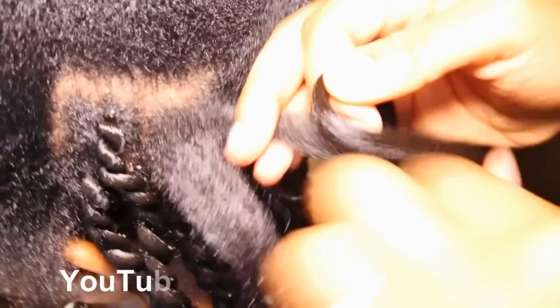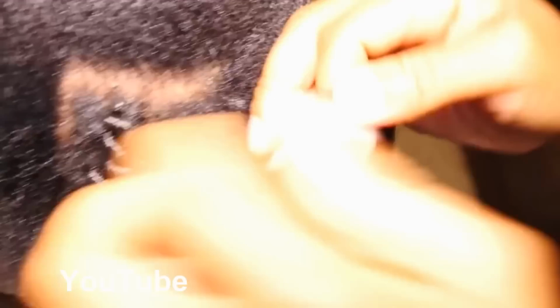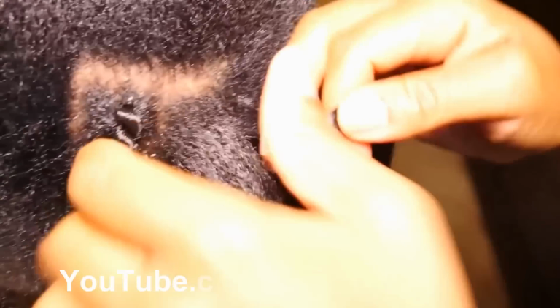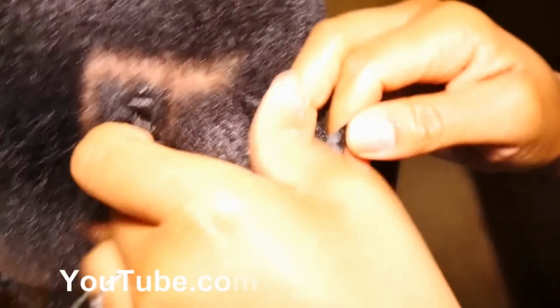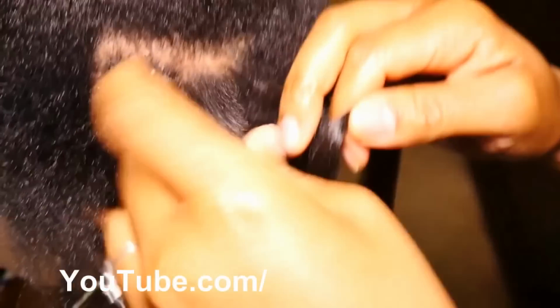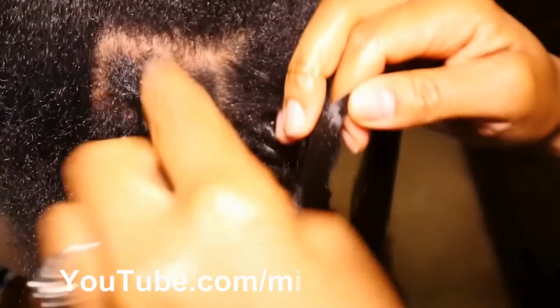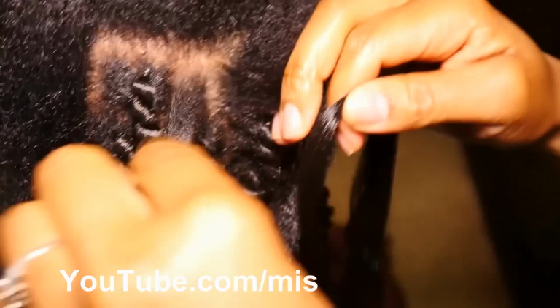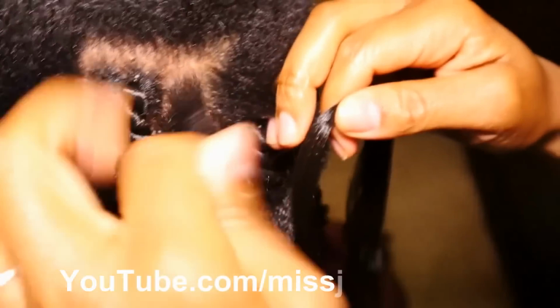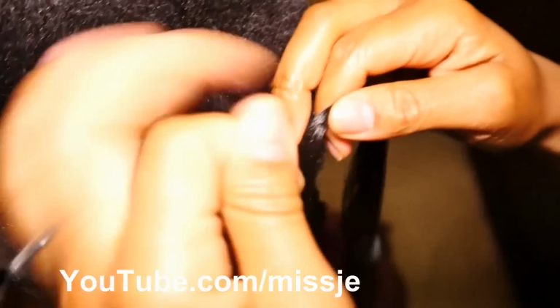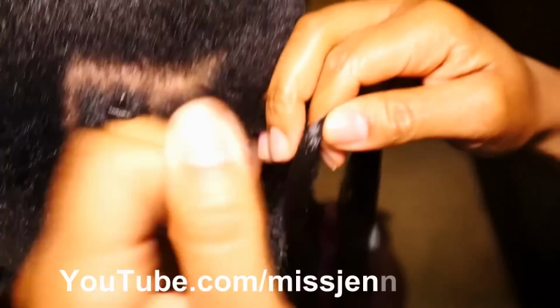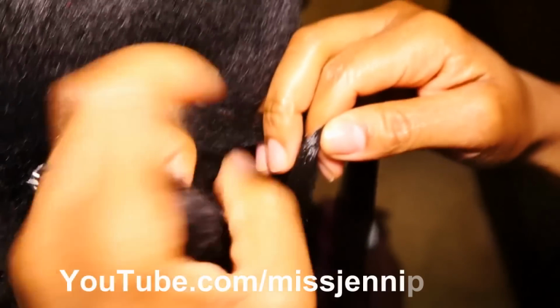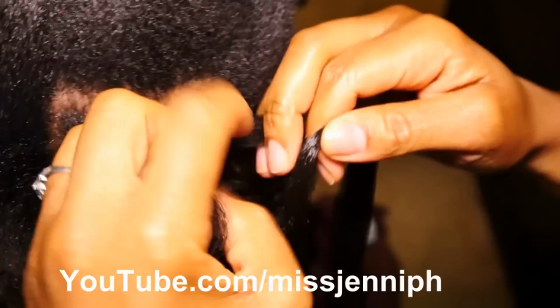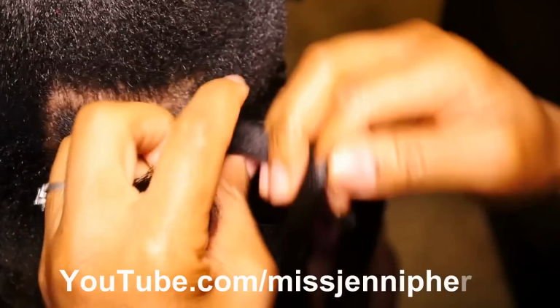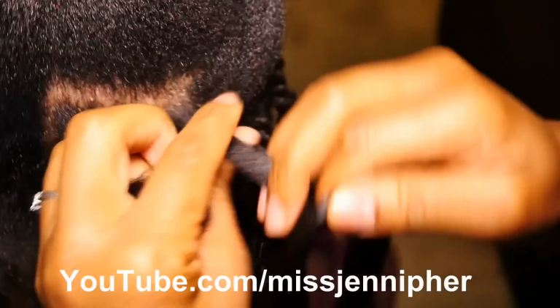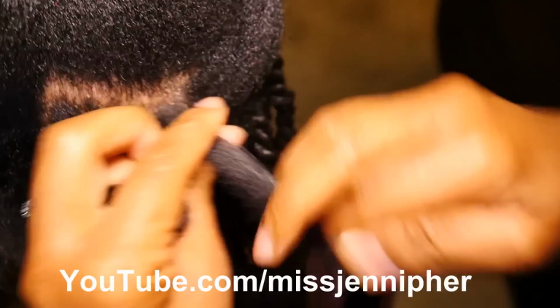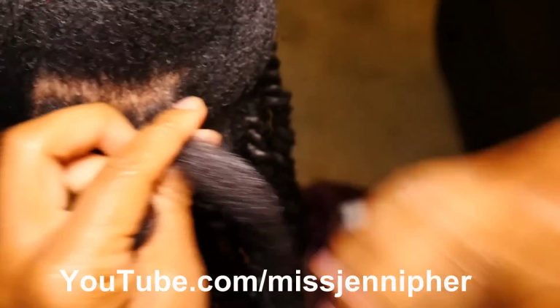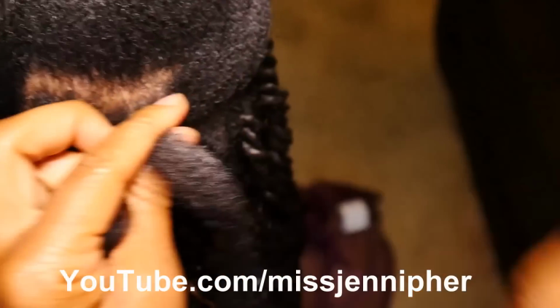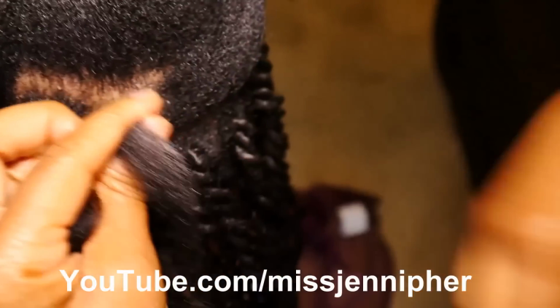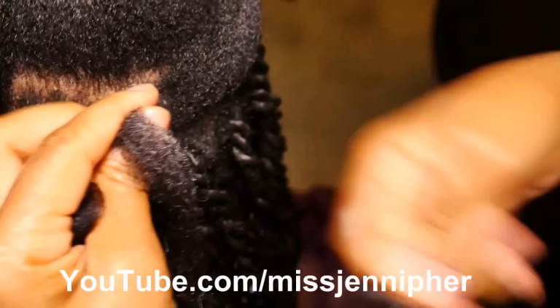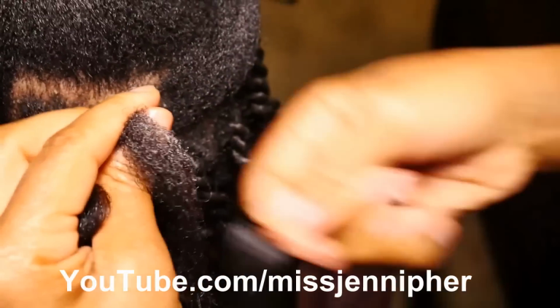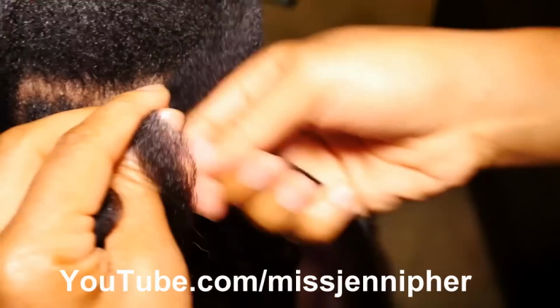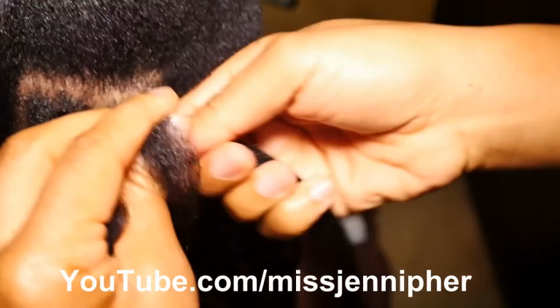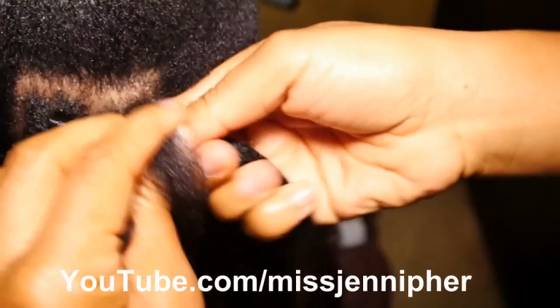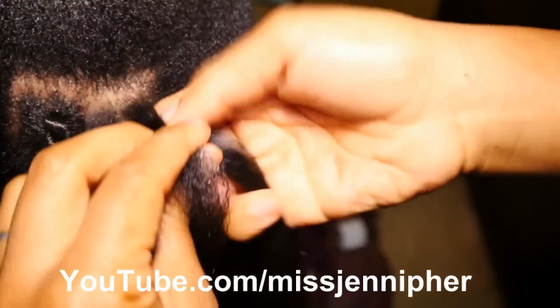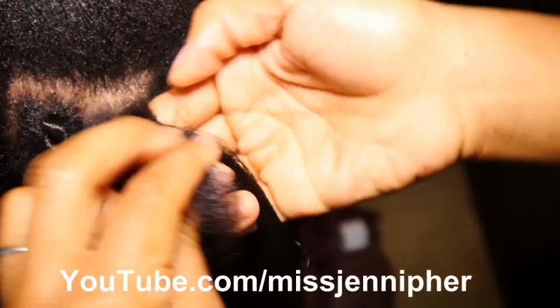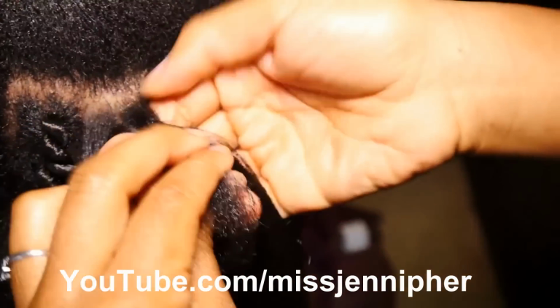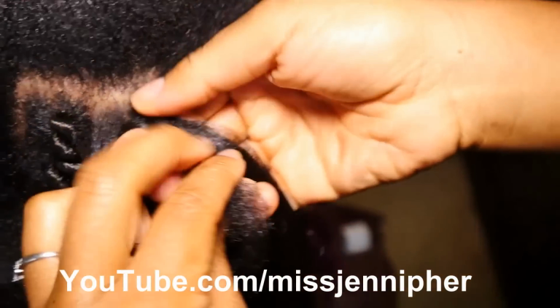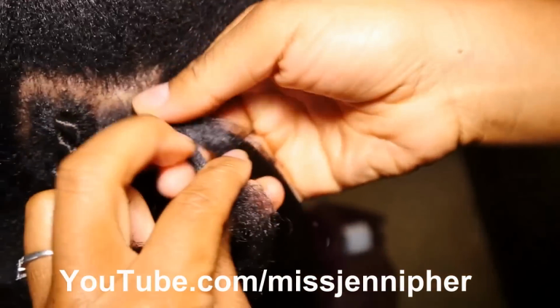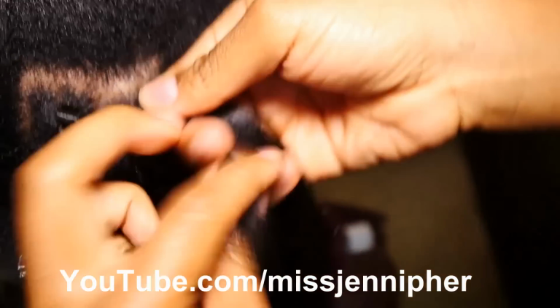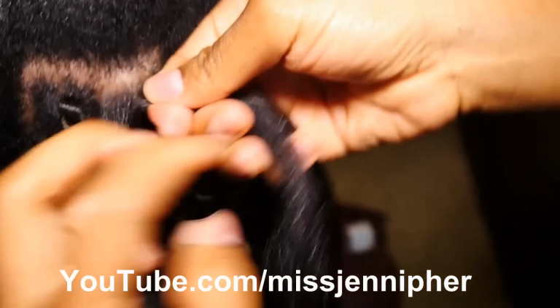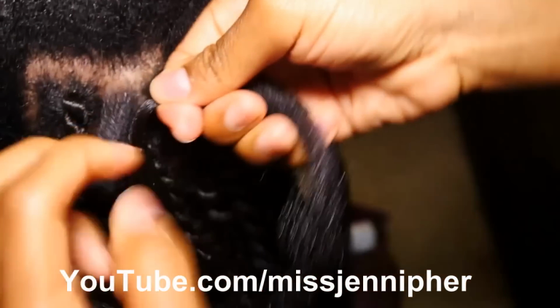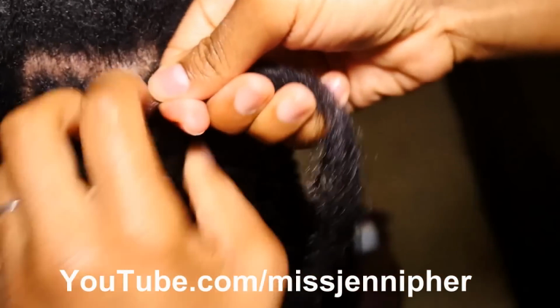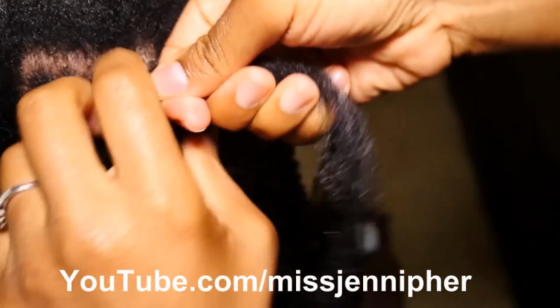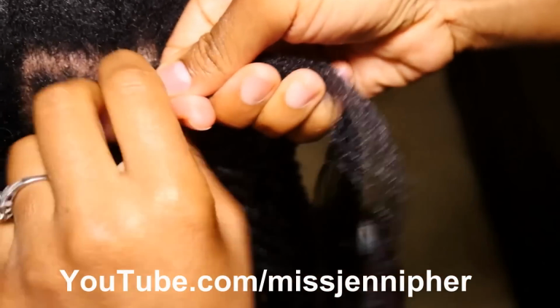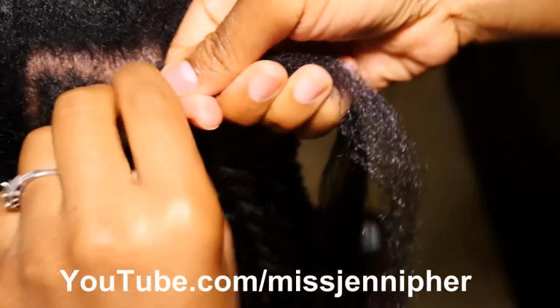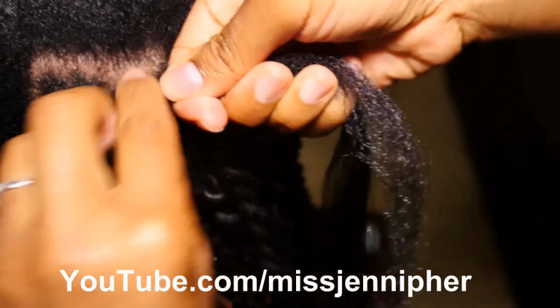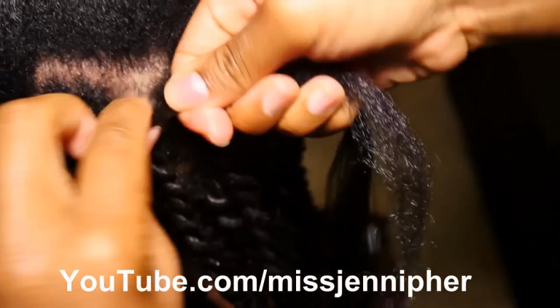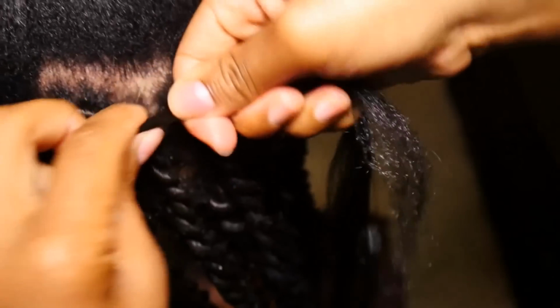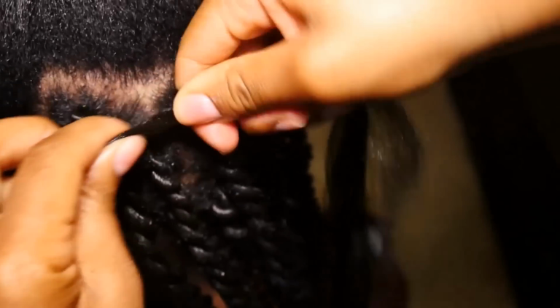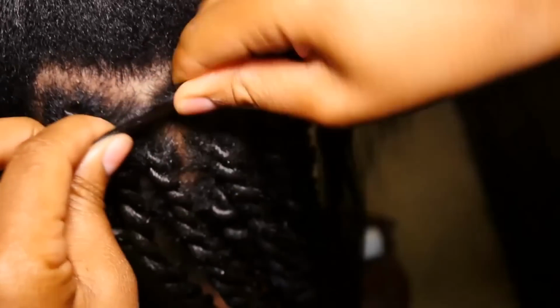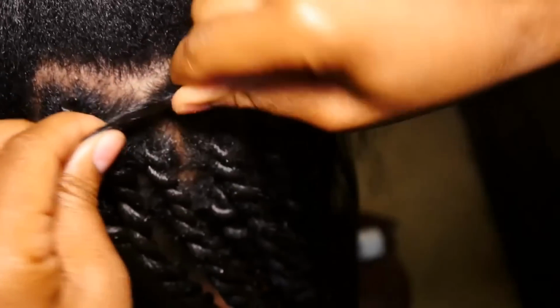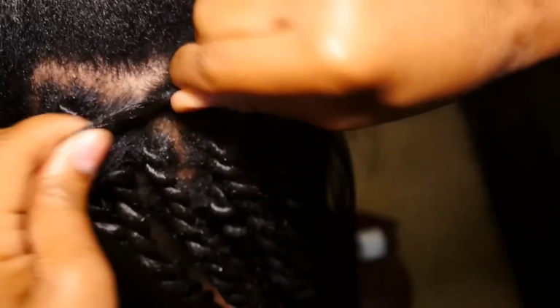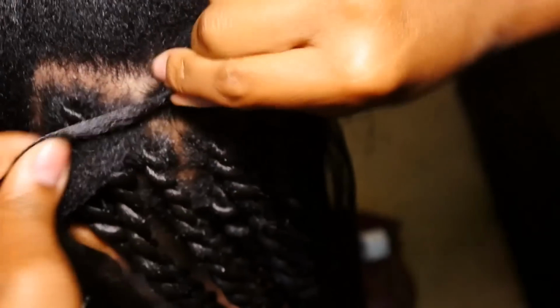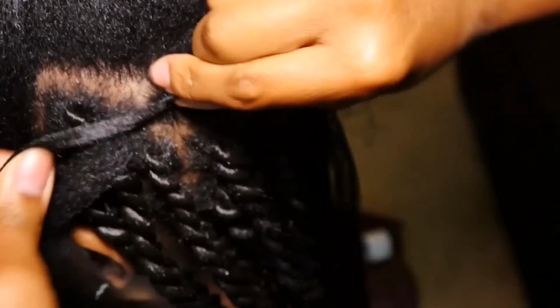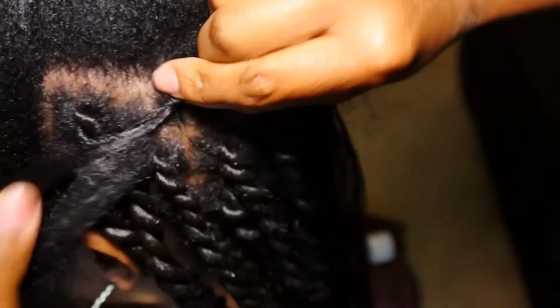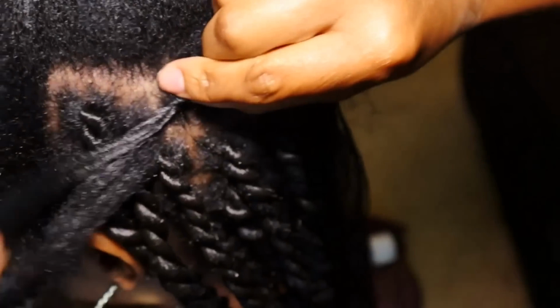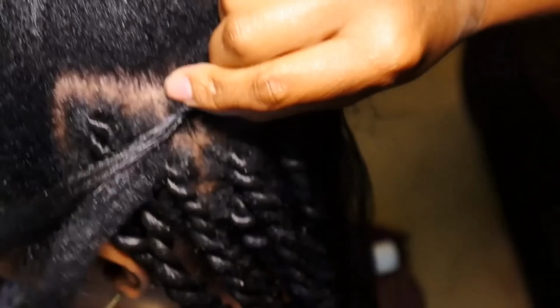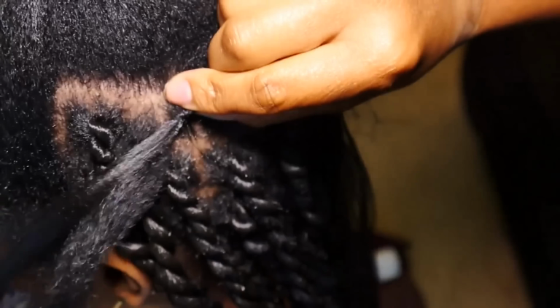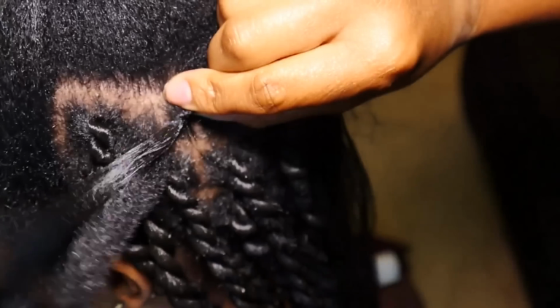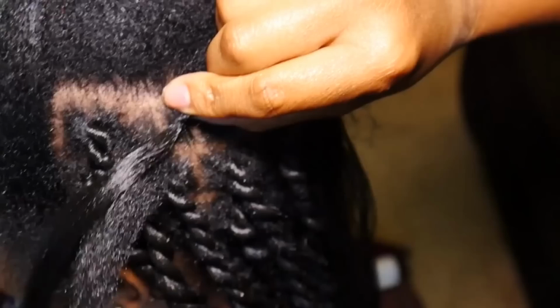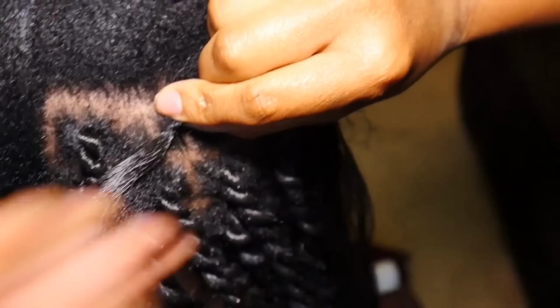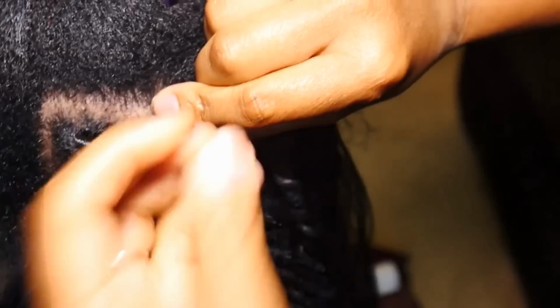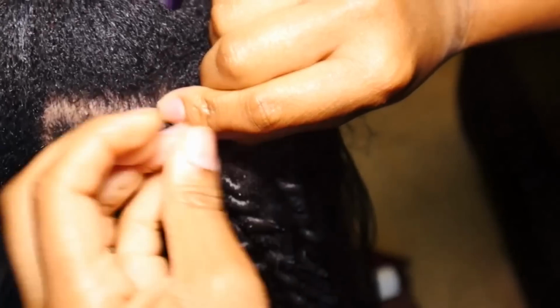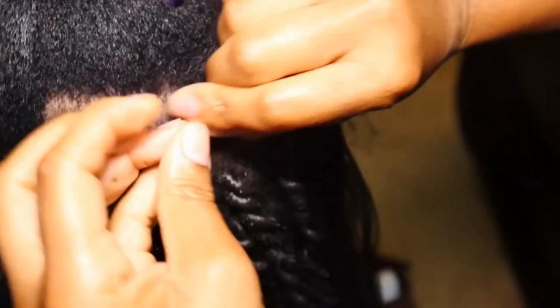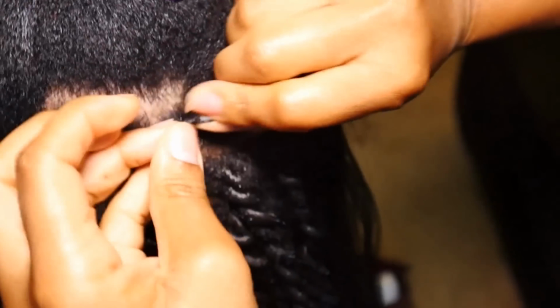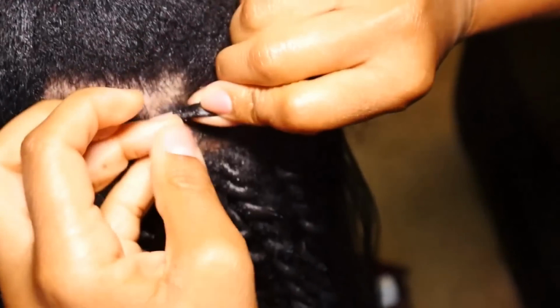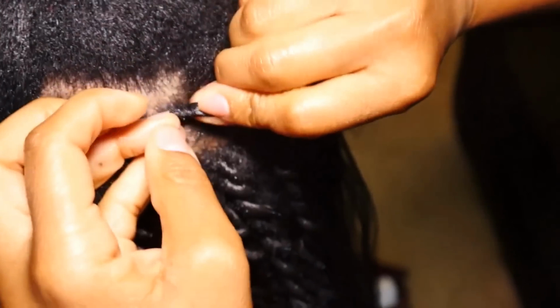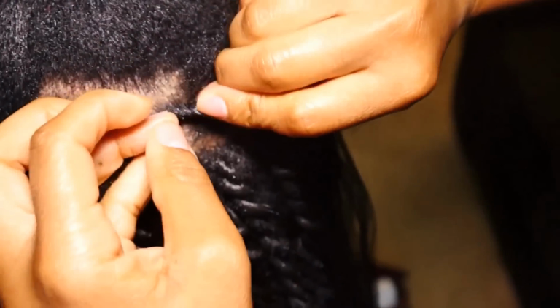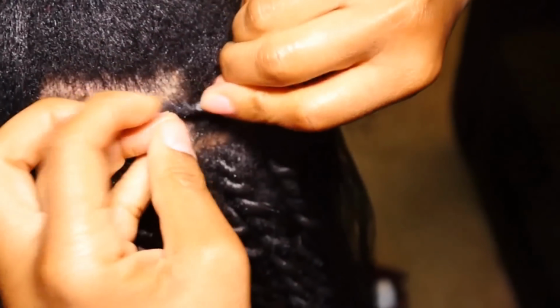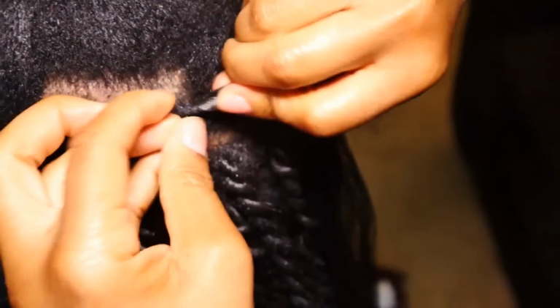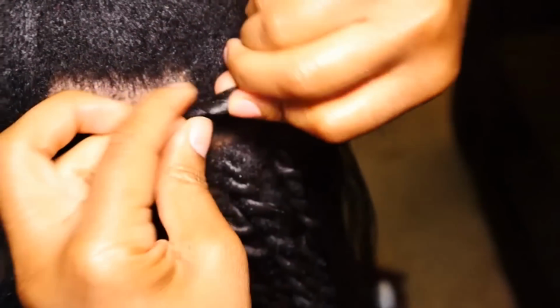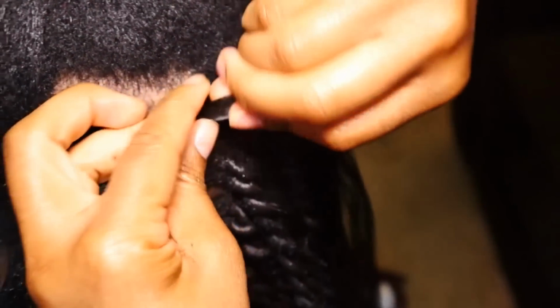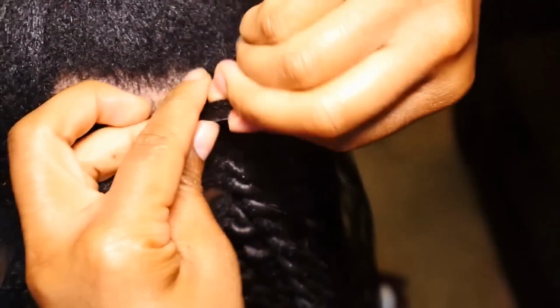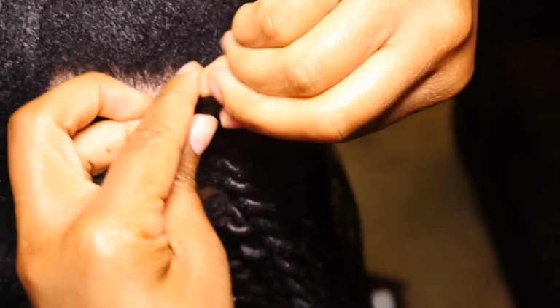And here it is one more time just from a different angle so that you can see better if it wasn't clear for you the first time.